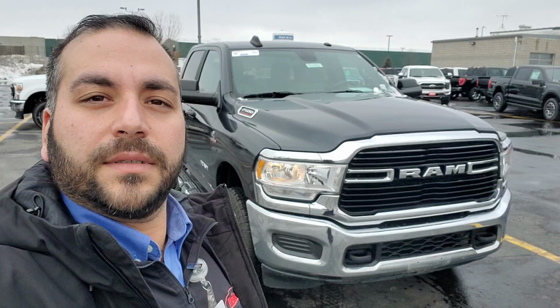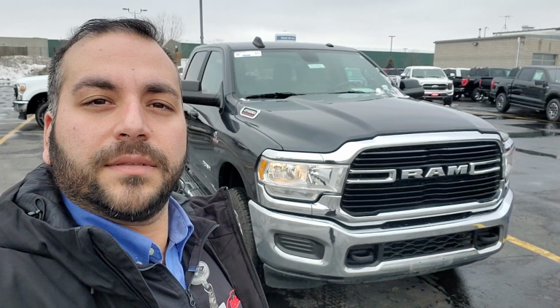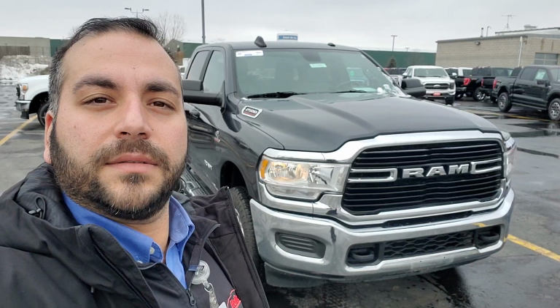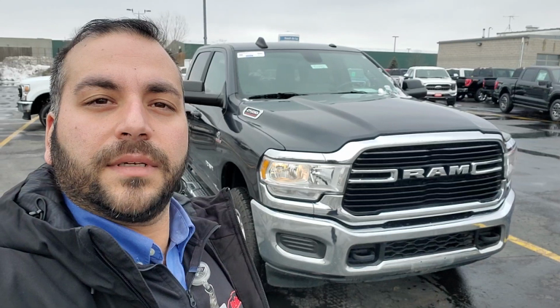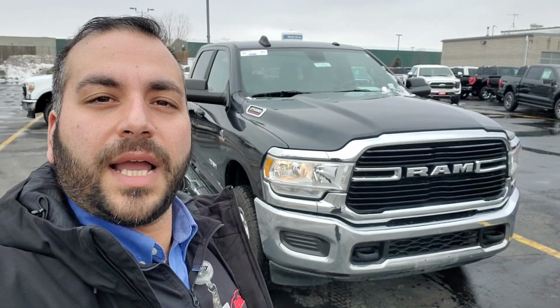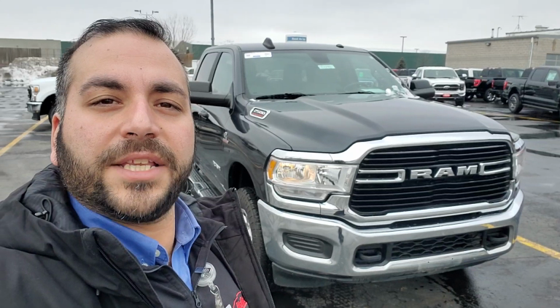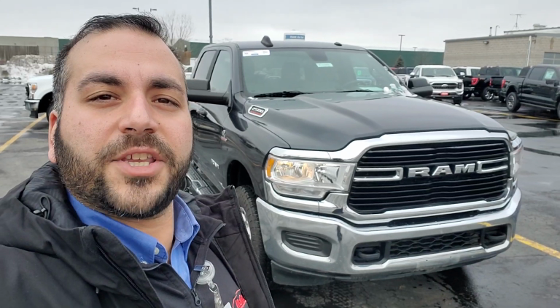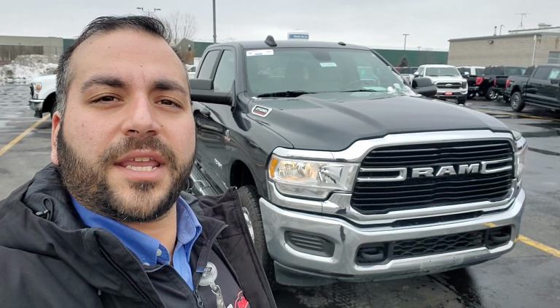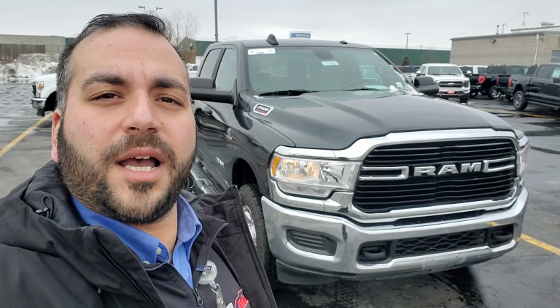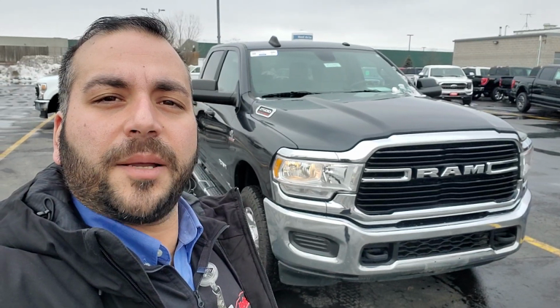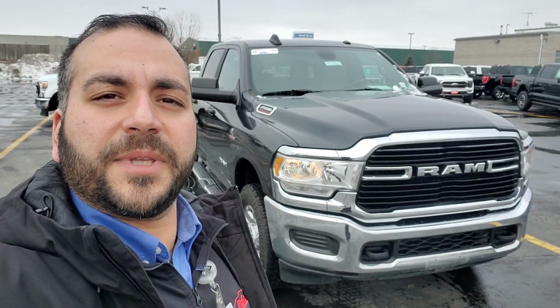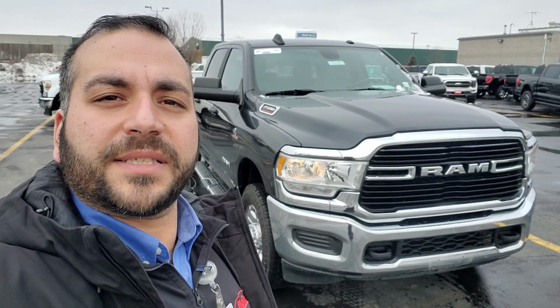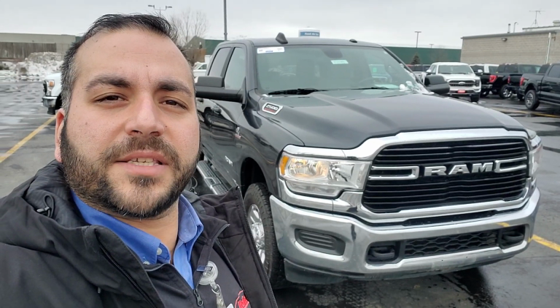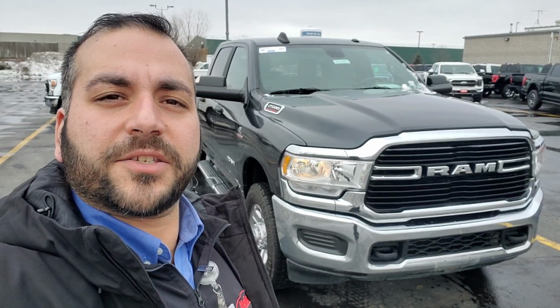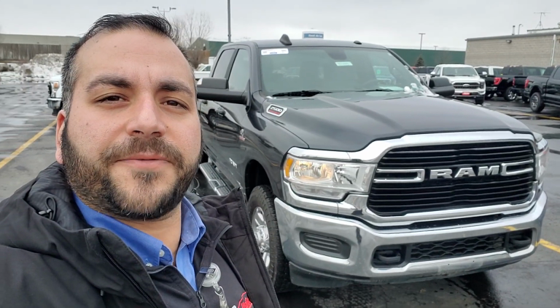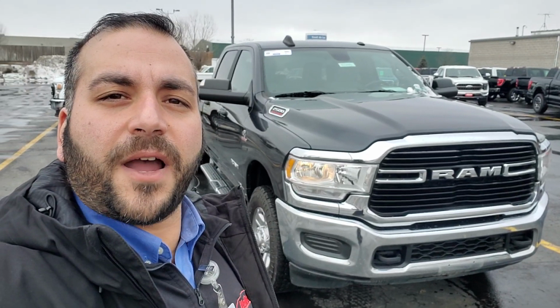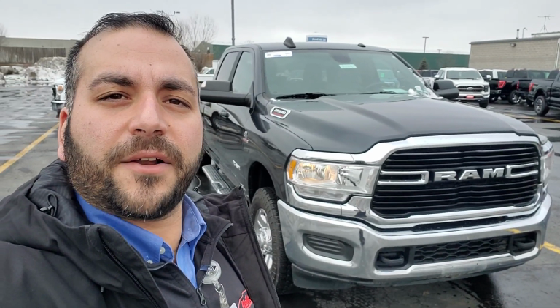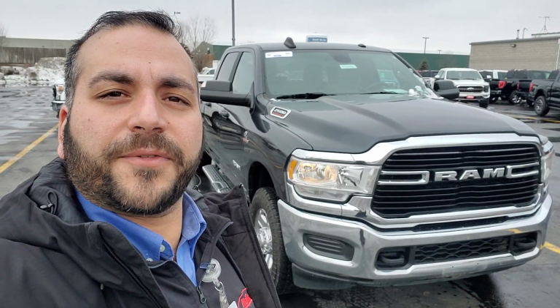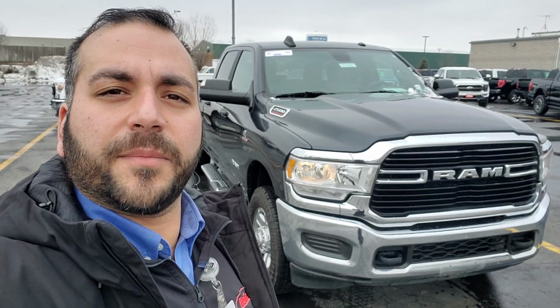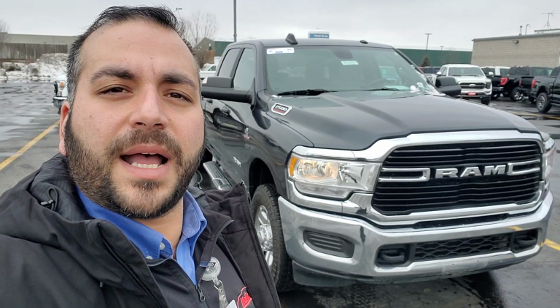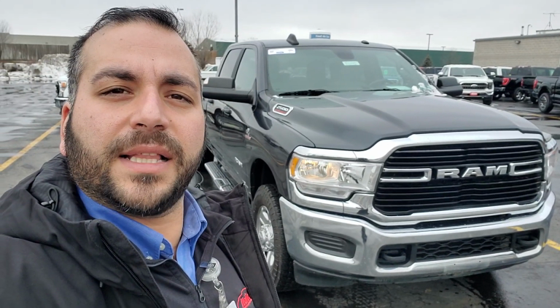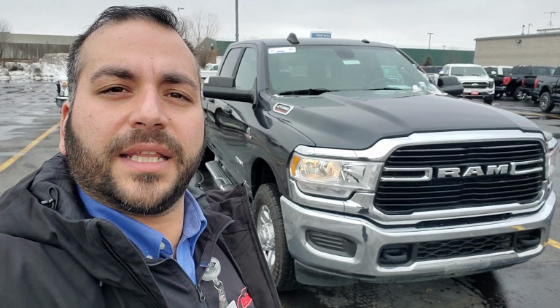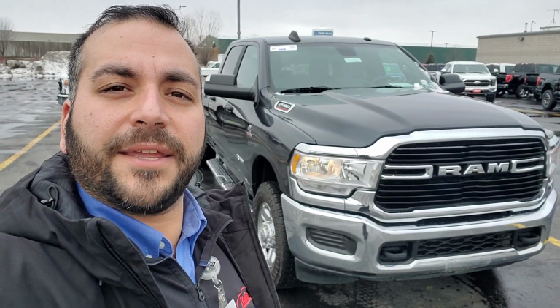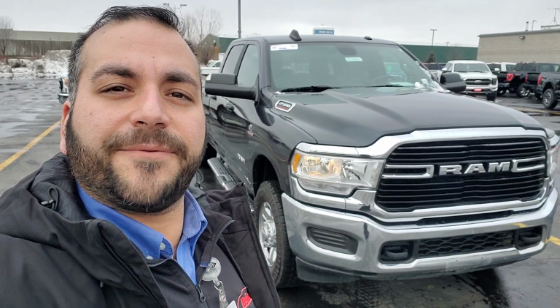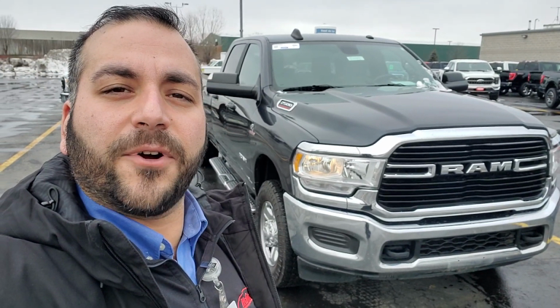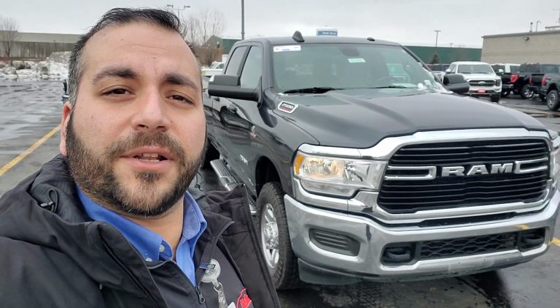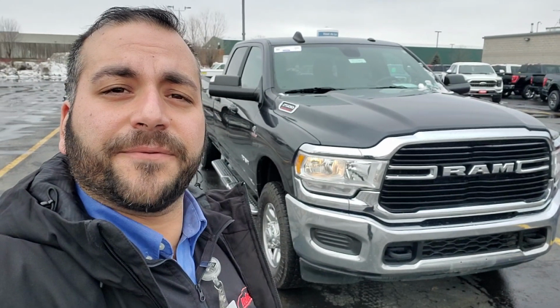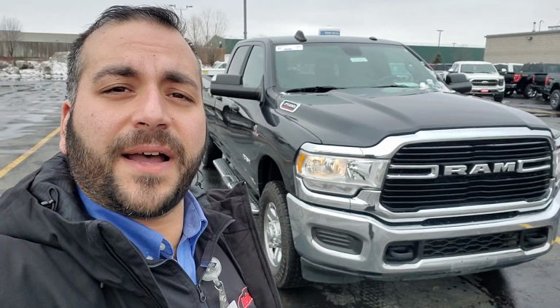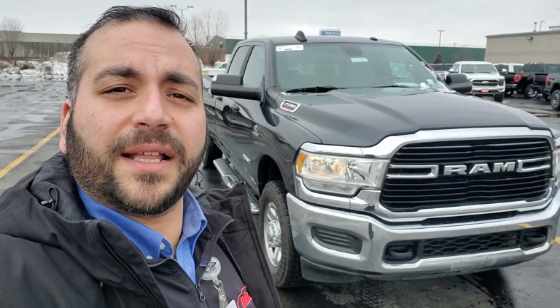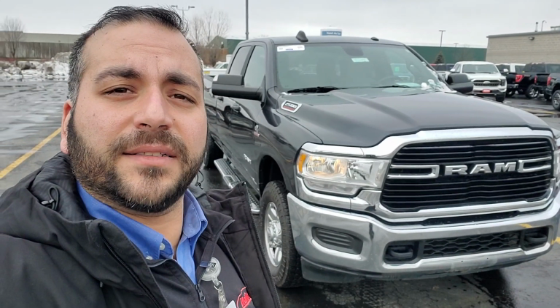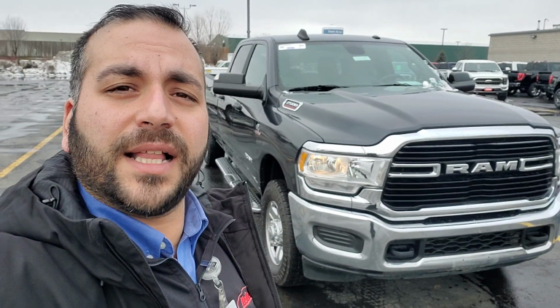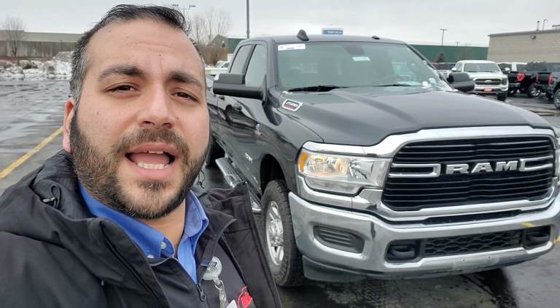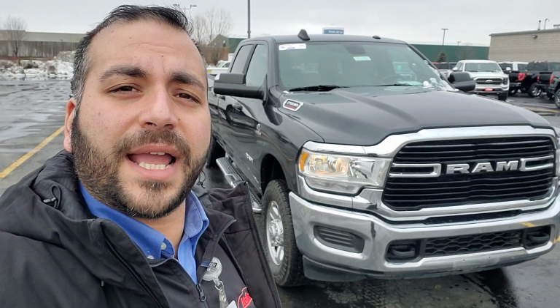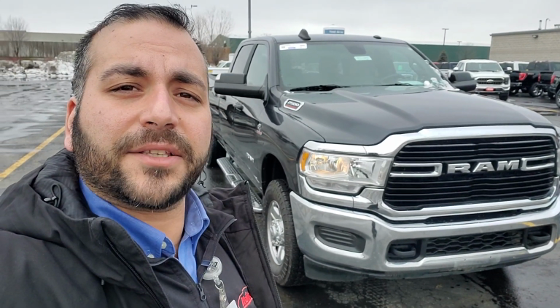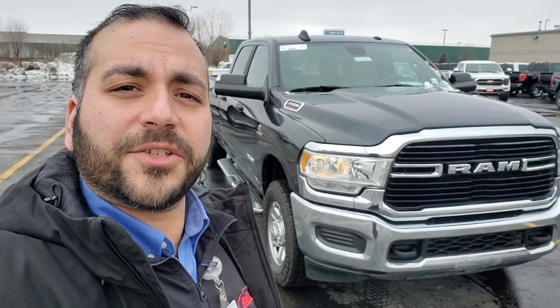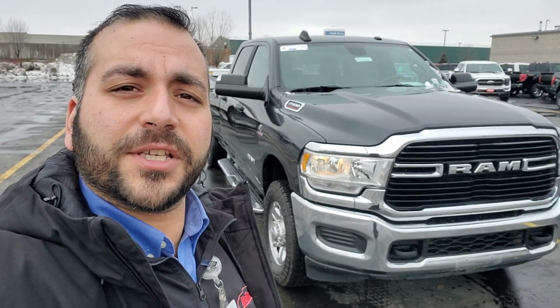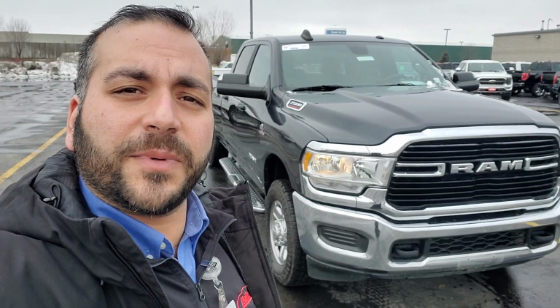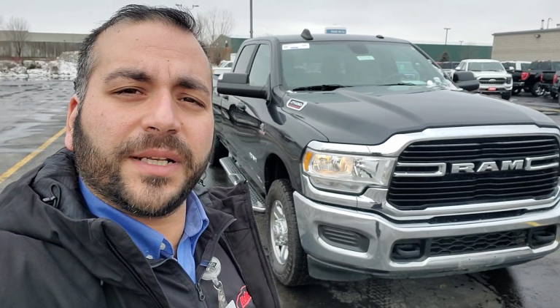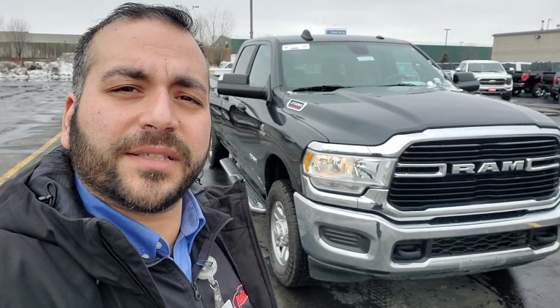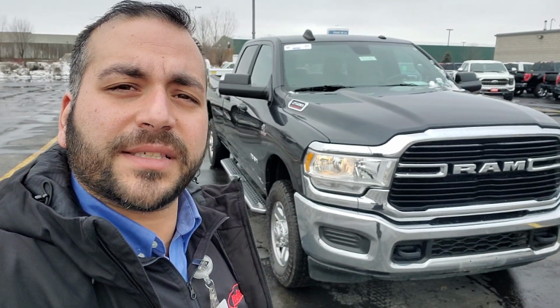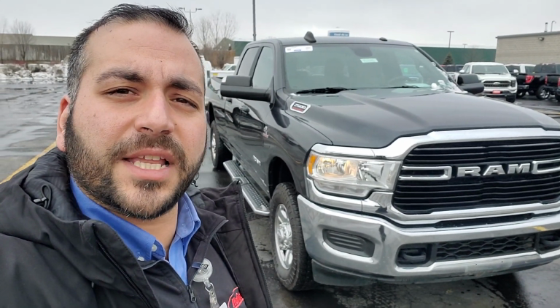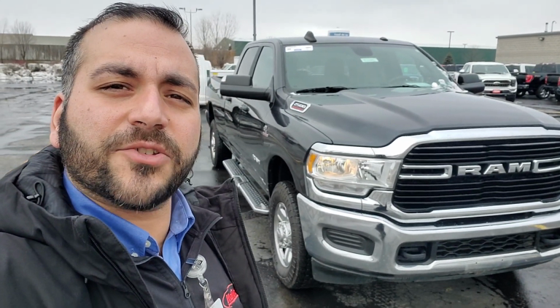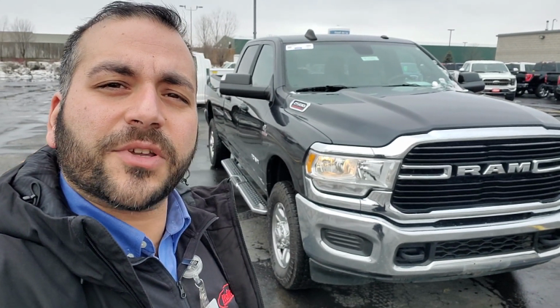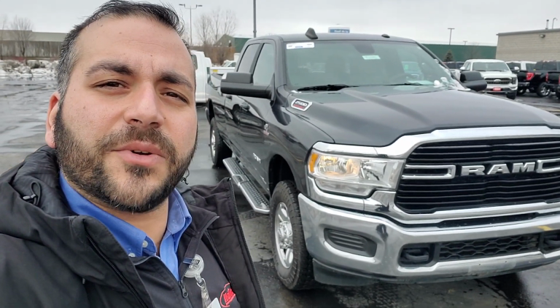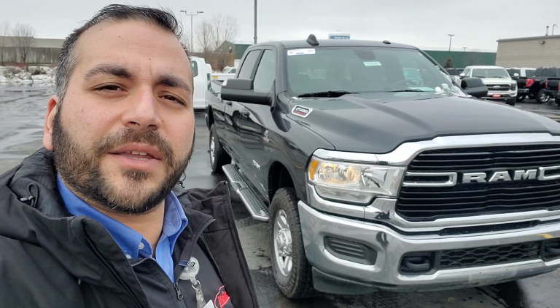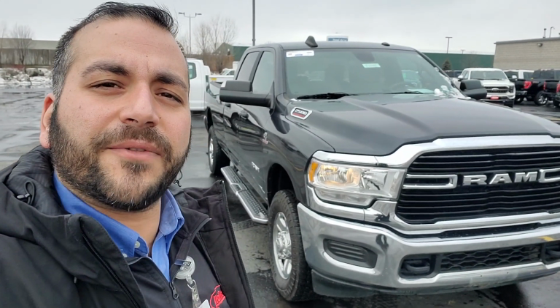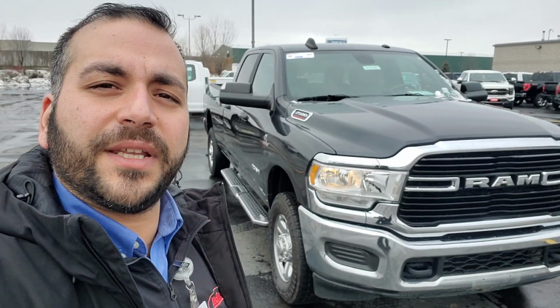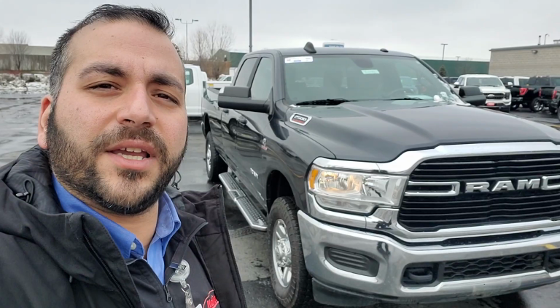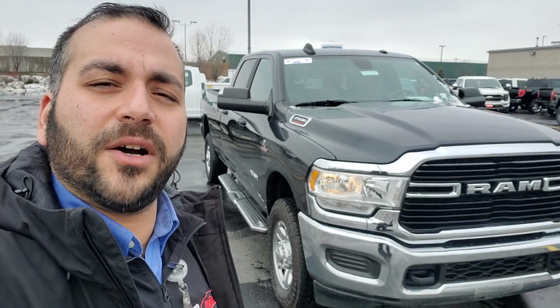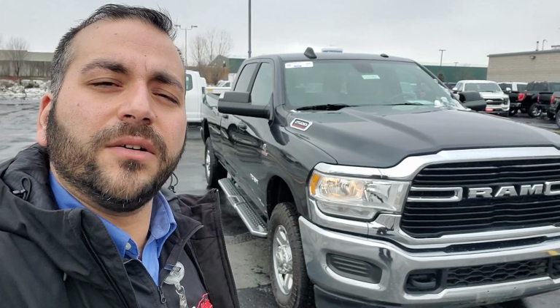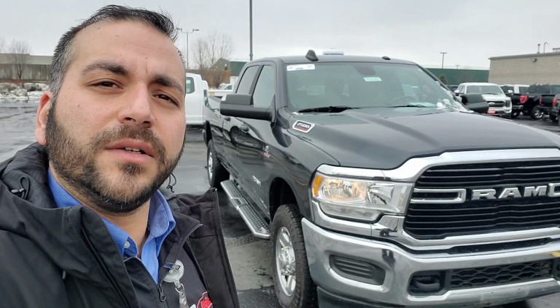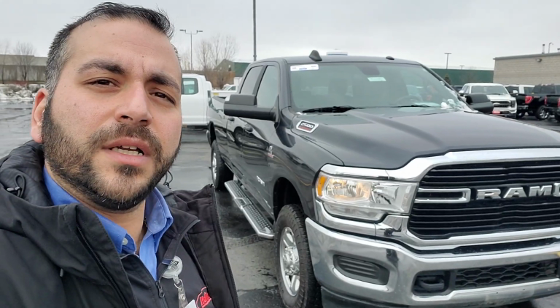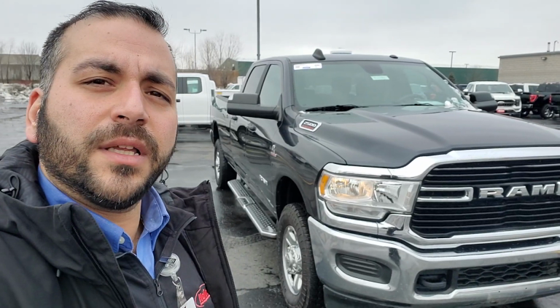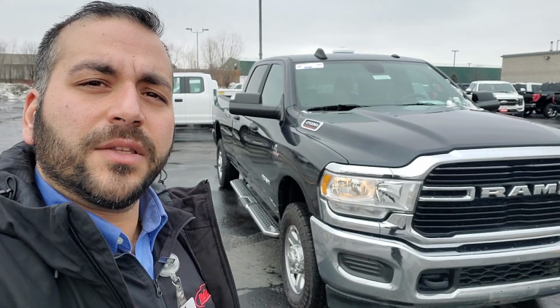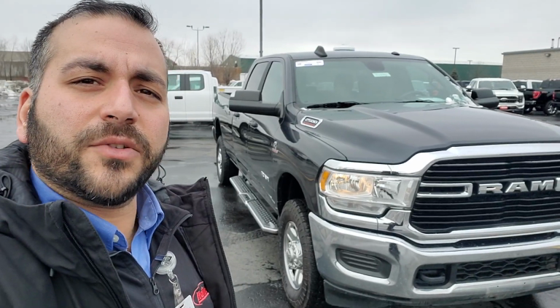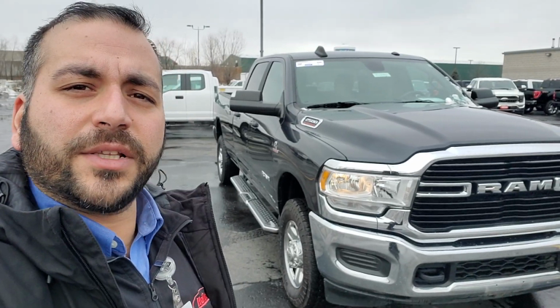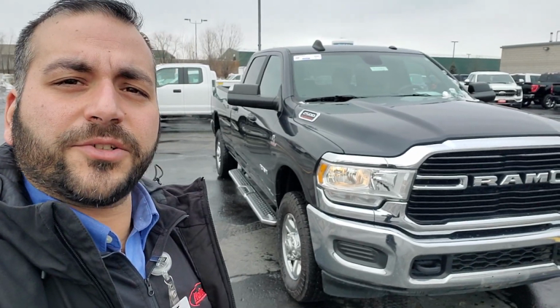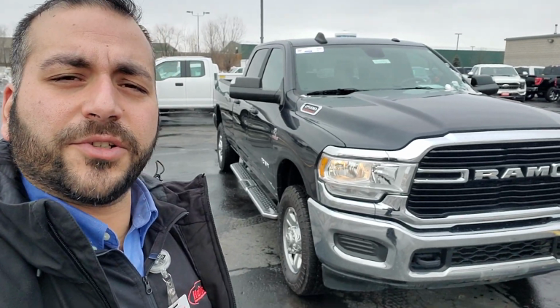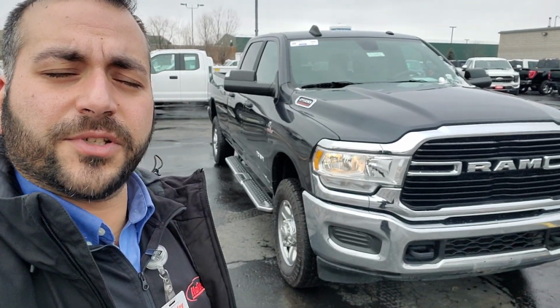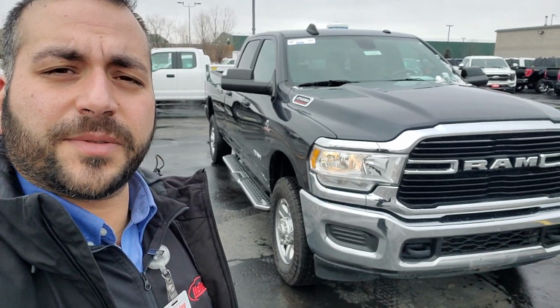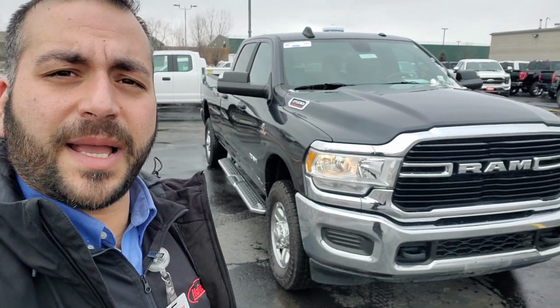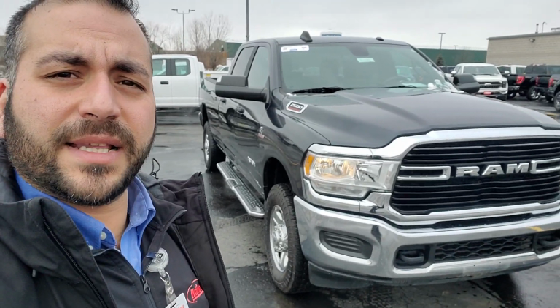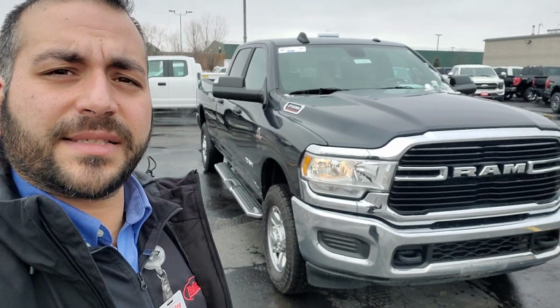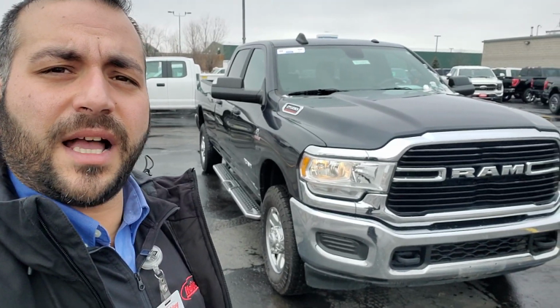Hi Jacob, this is Jafar from Holiday Ford in Fond du Lac. Just wanted to send you a quick video to introduce myself.